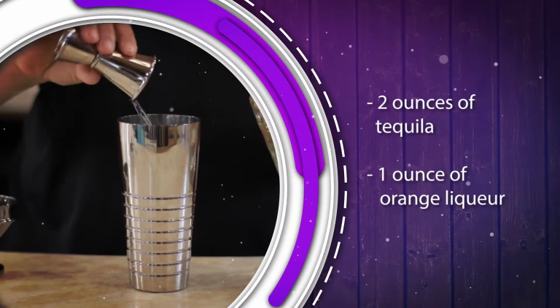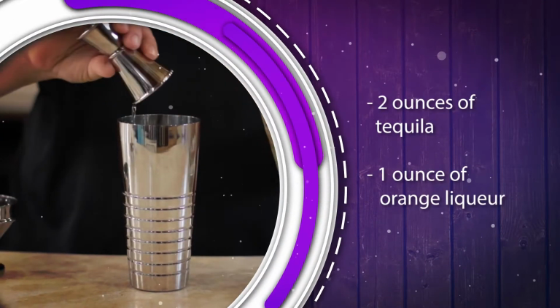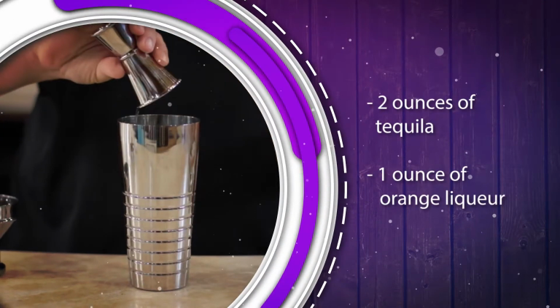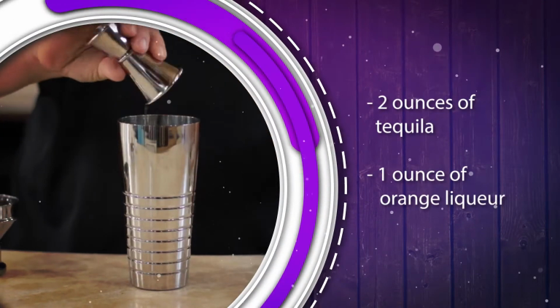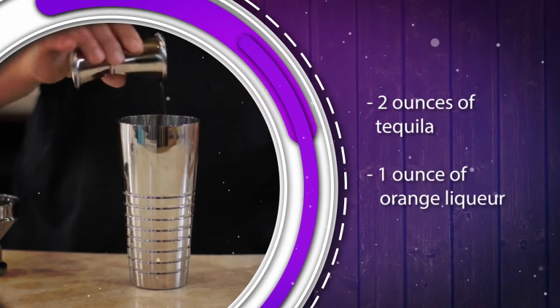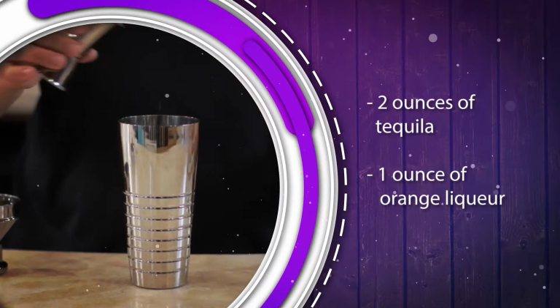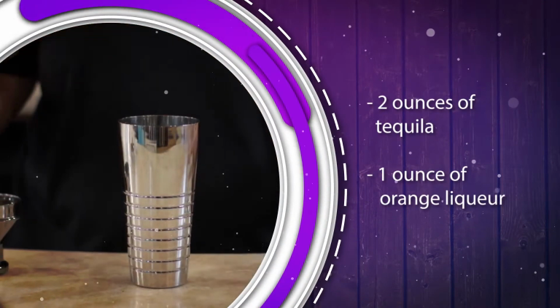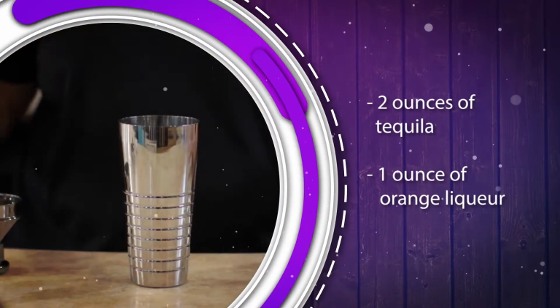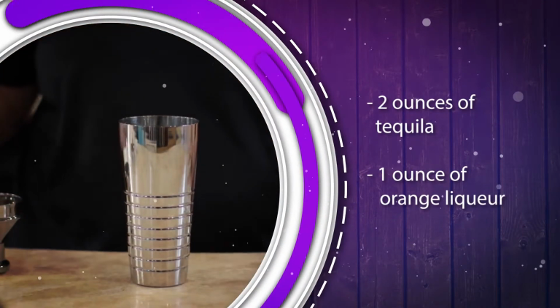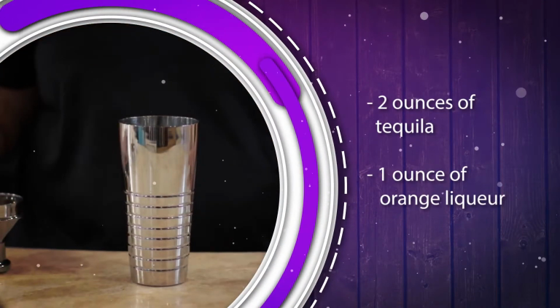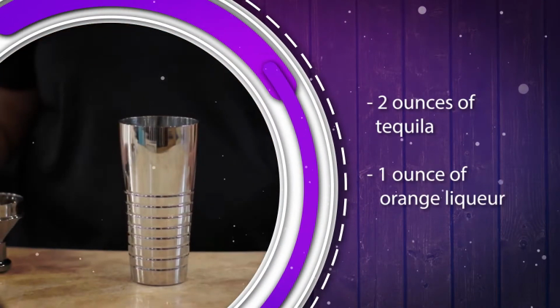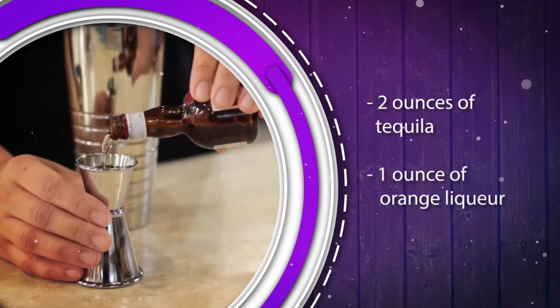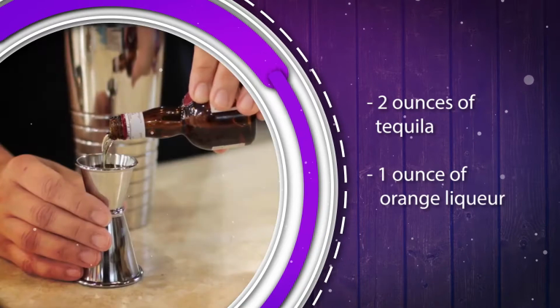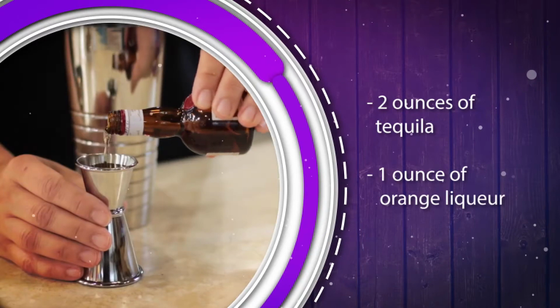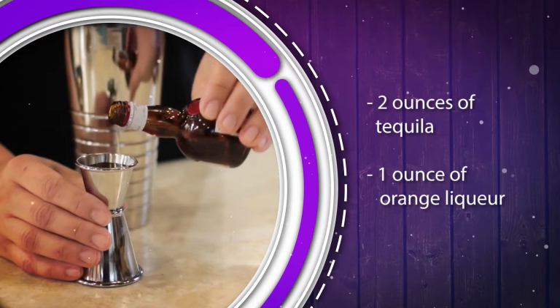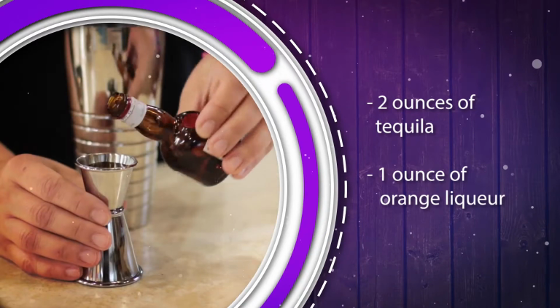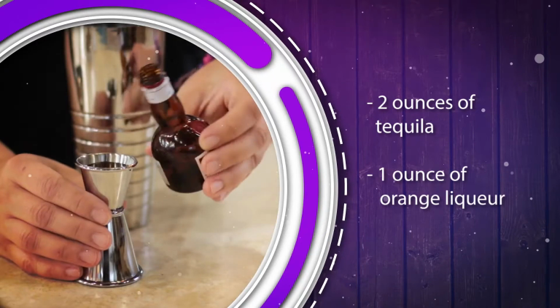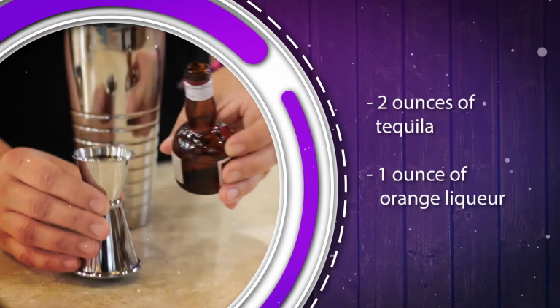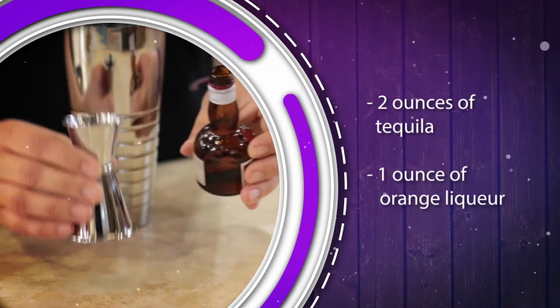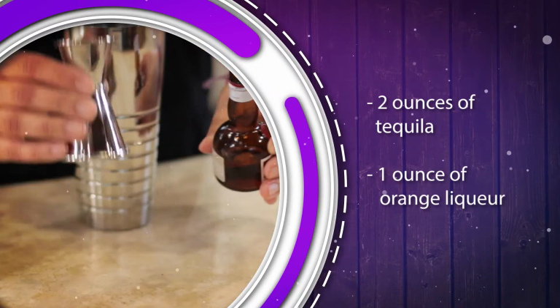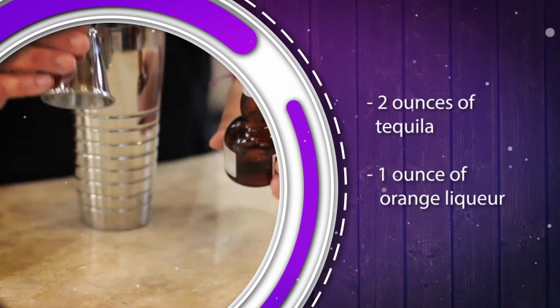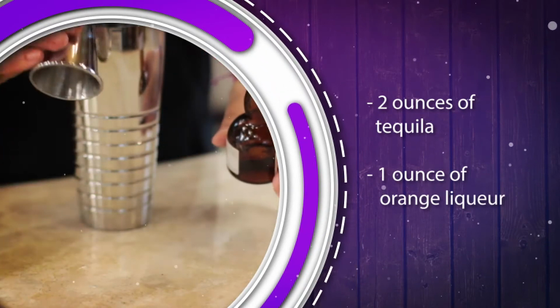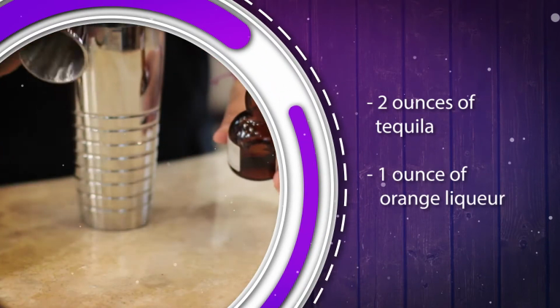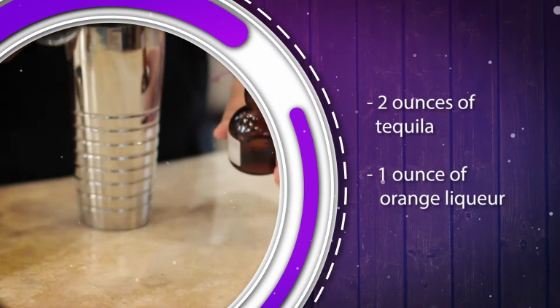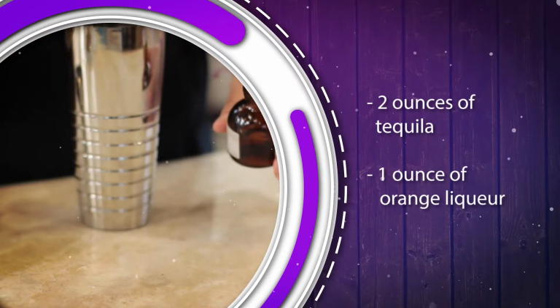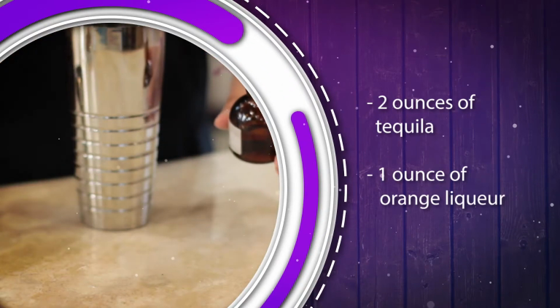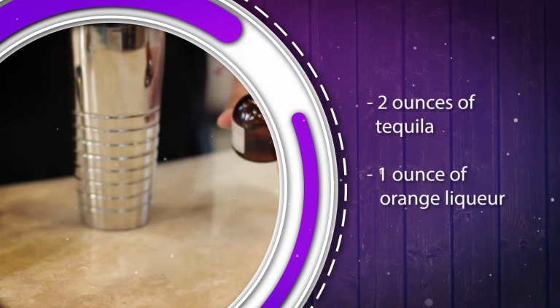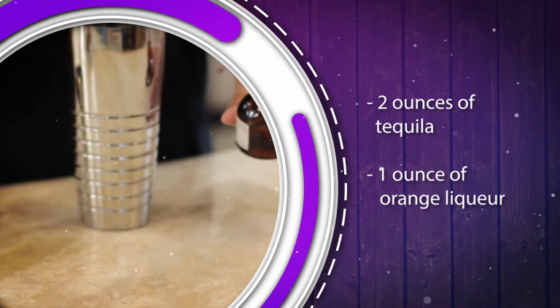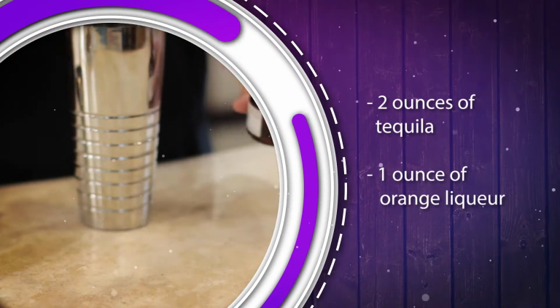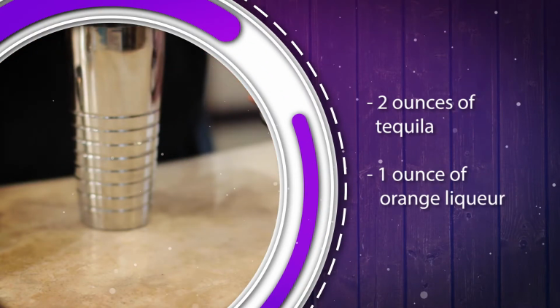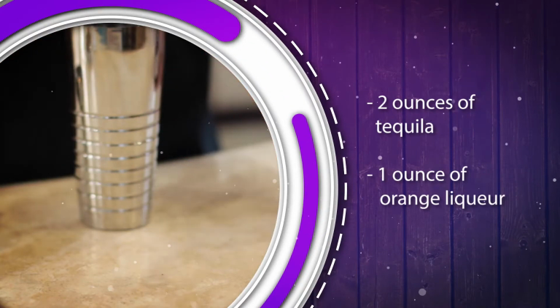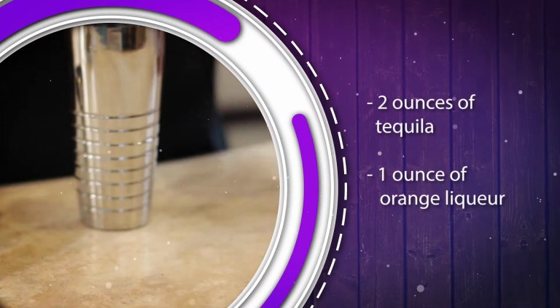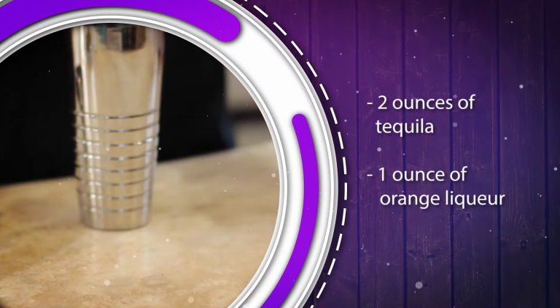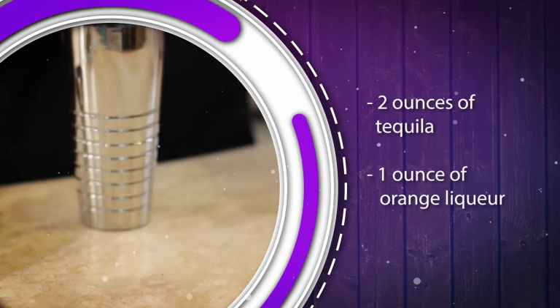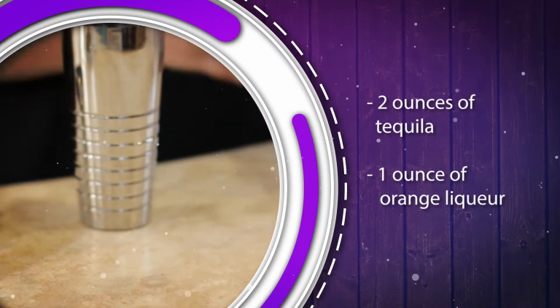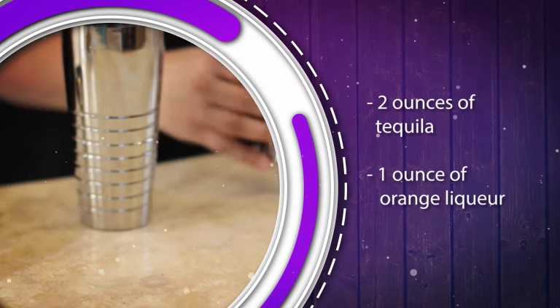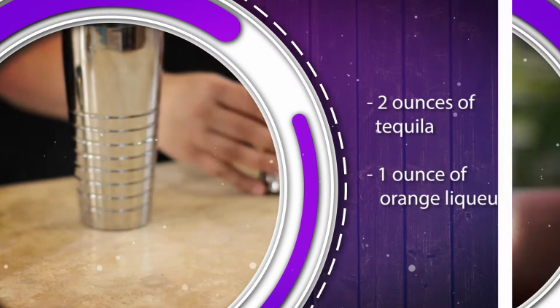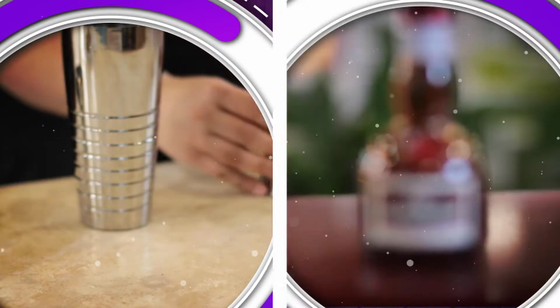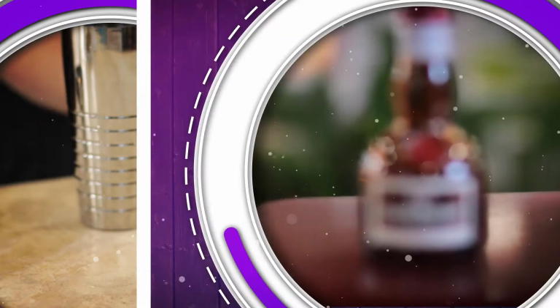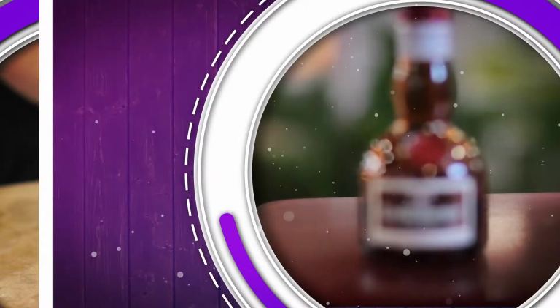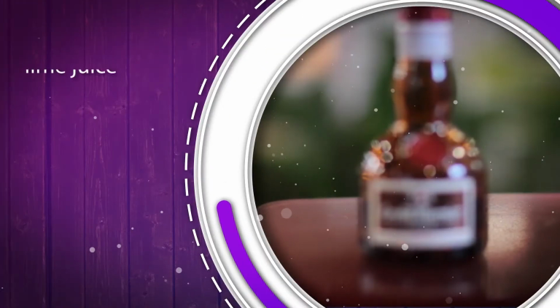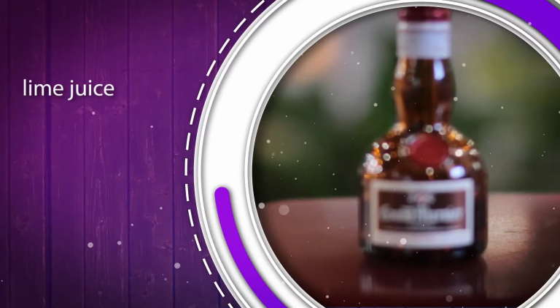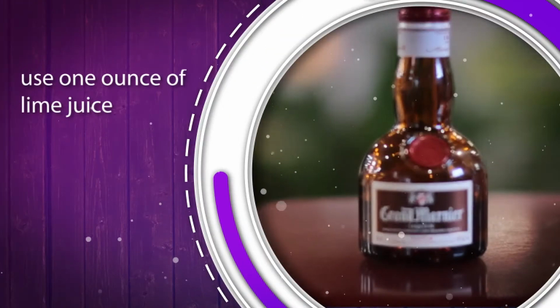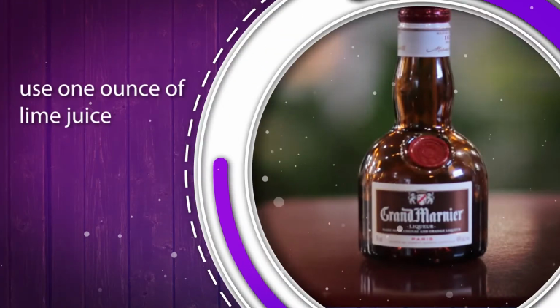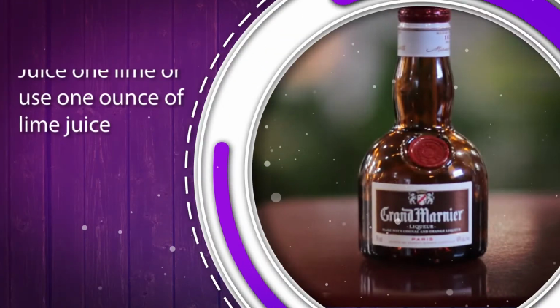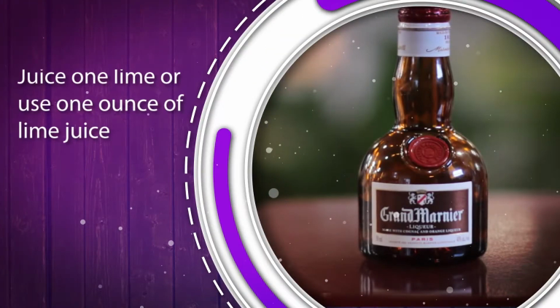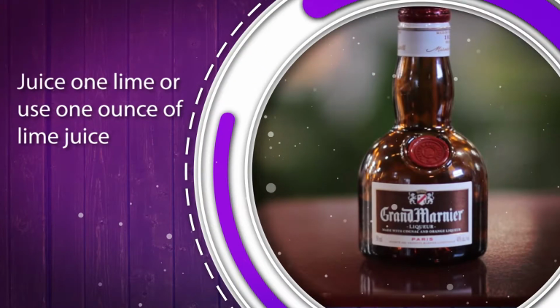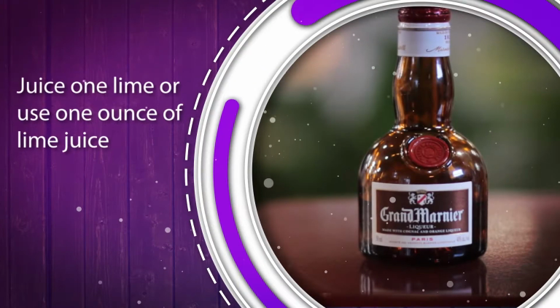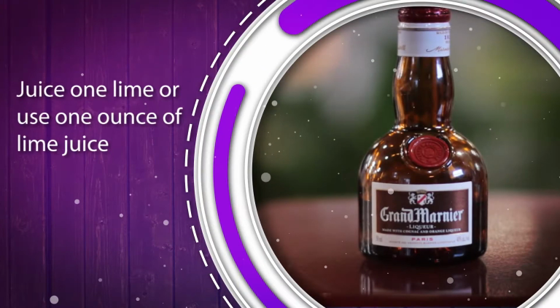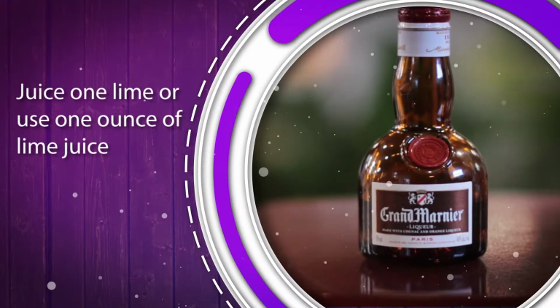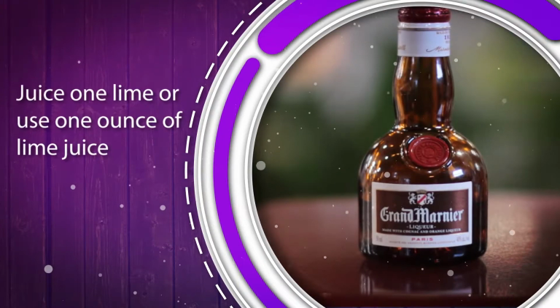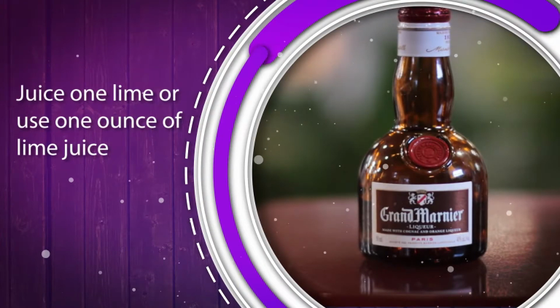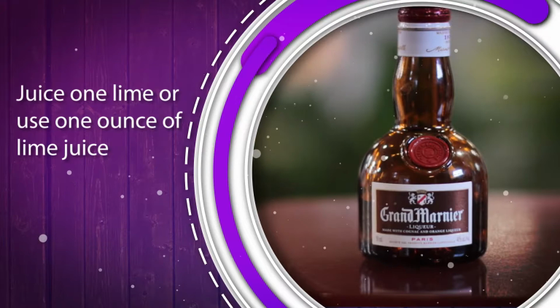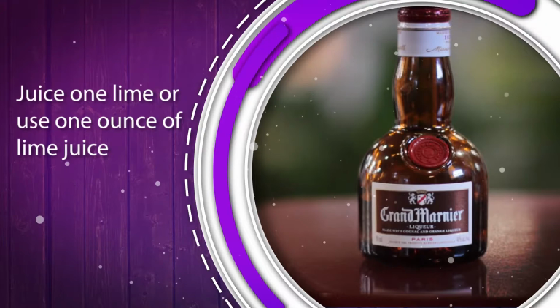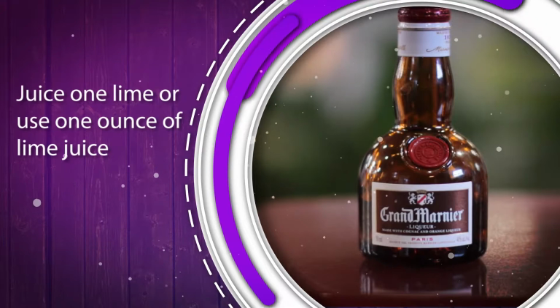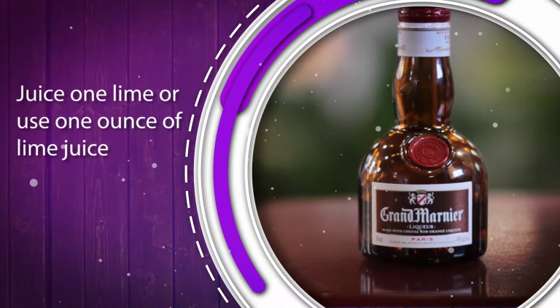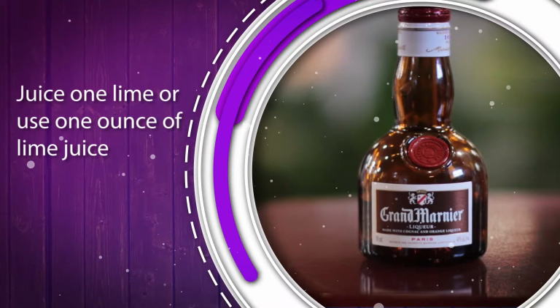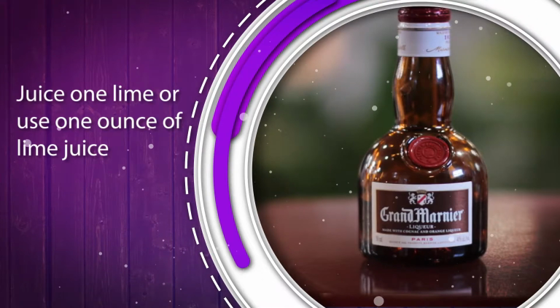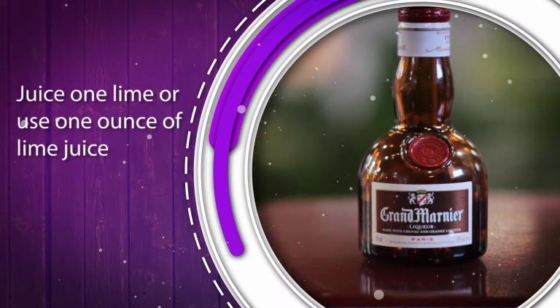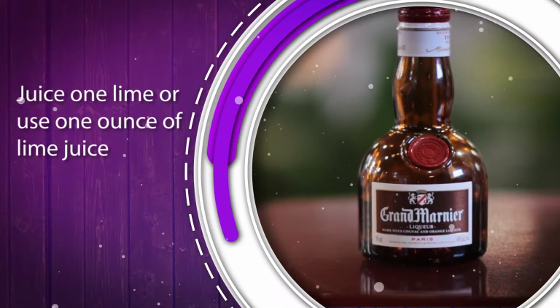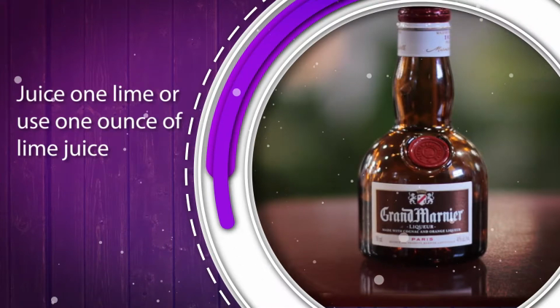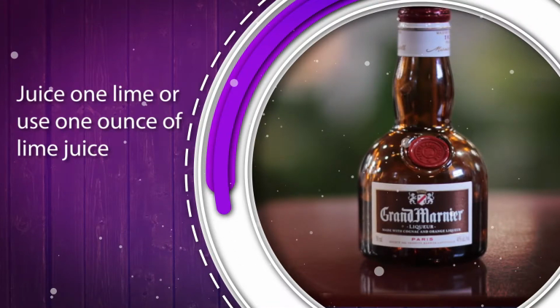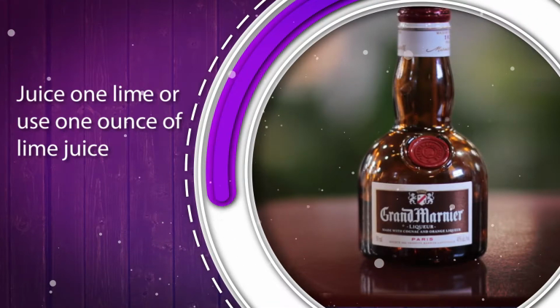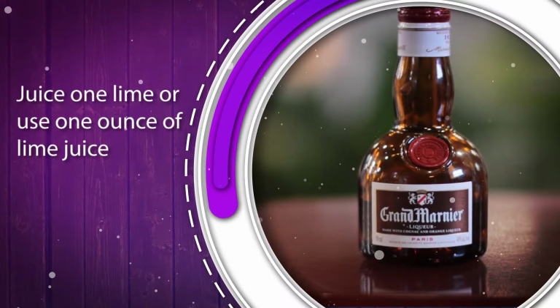Next I'm going to add one ounce of orange liqueur. You can add any orange liqueur you like, but your results may be slightly different with each. Today I'm using Grand Marnier.